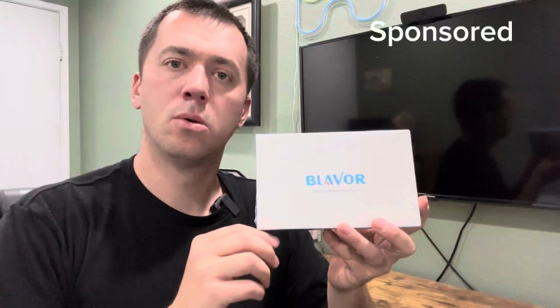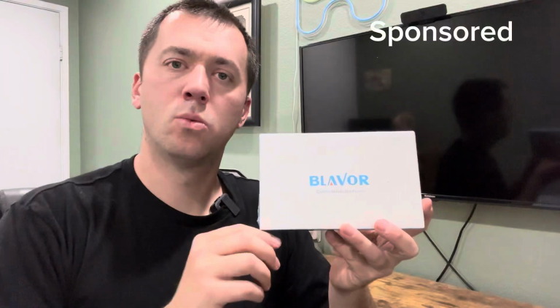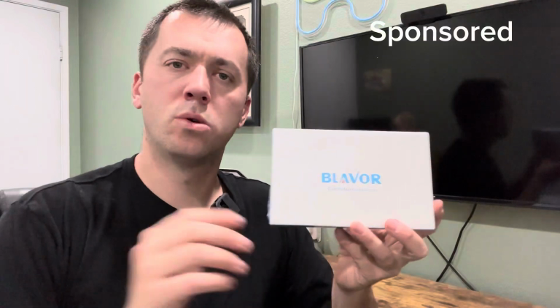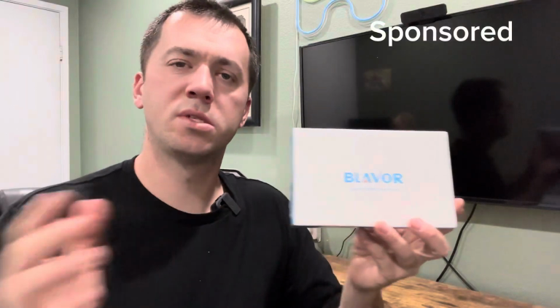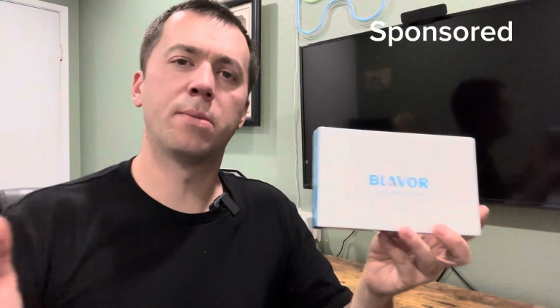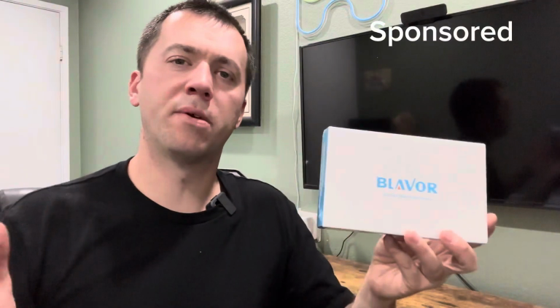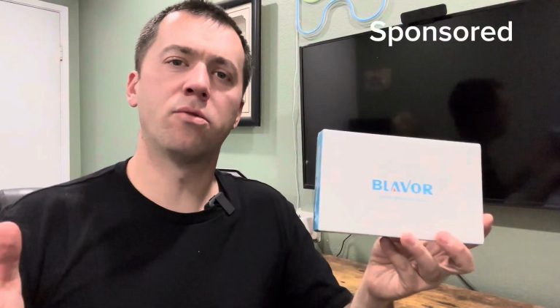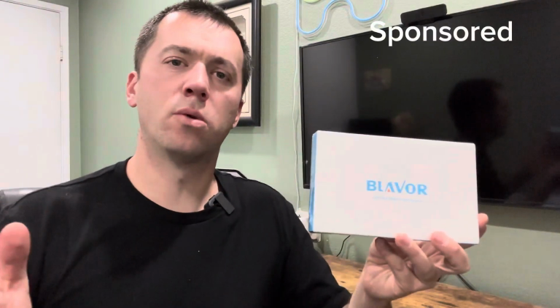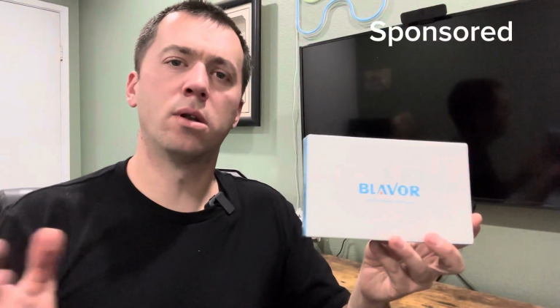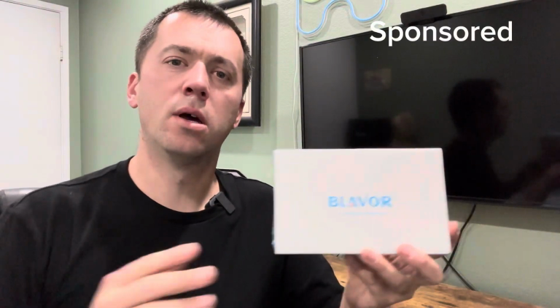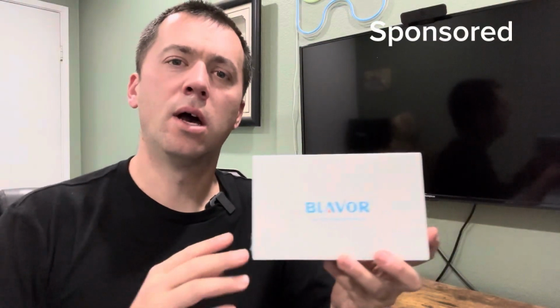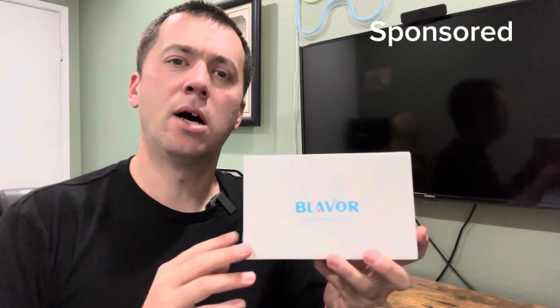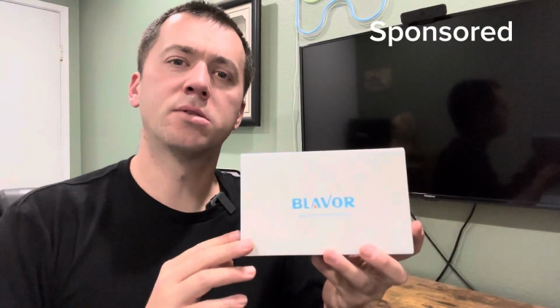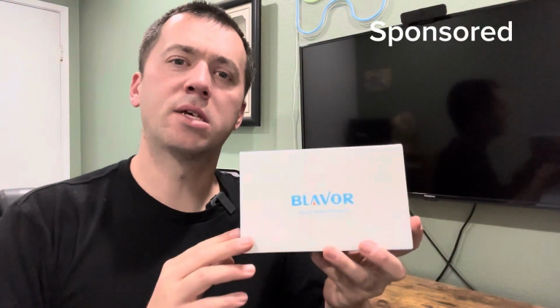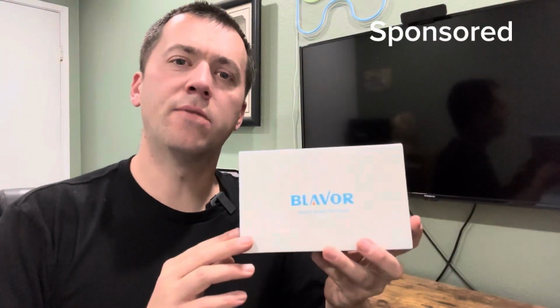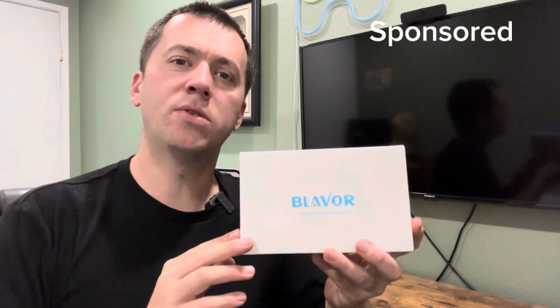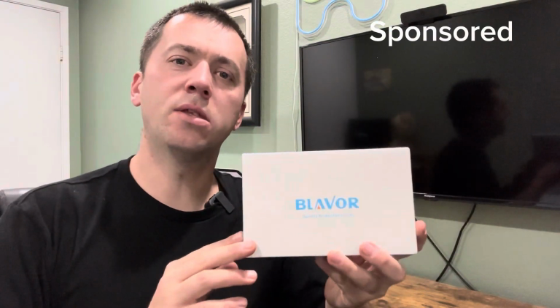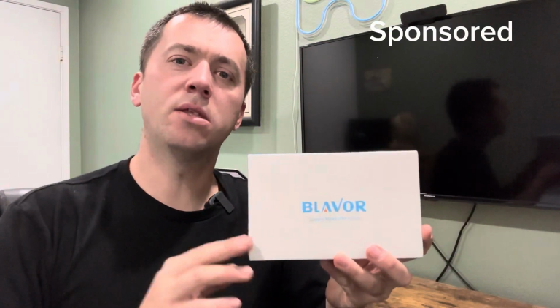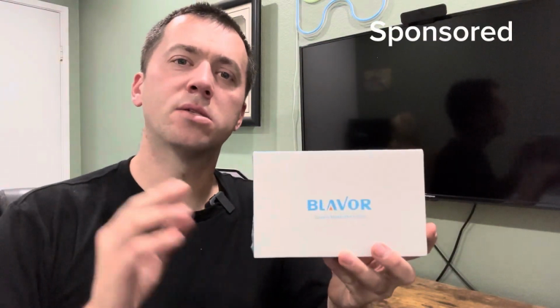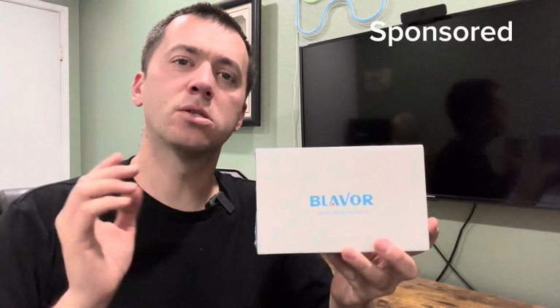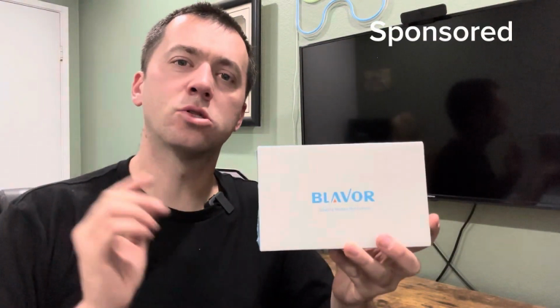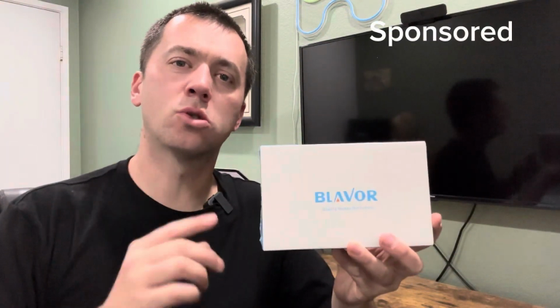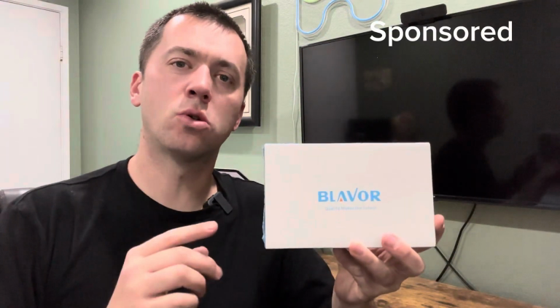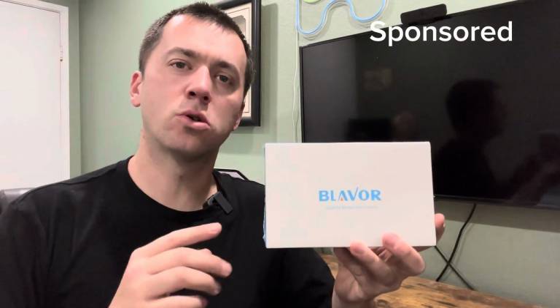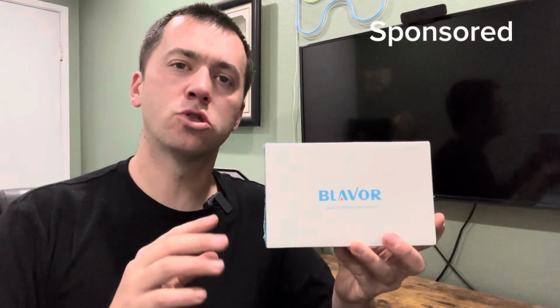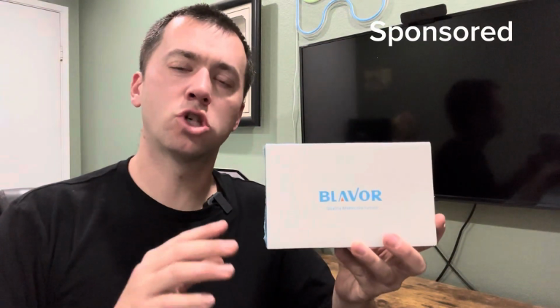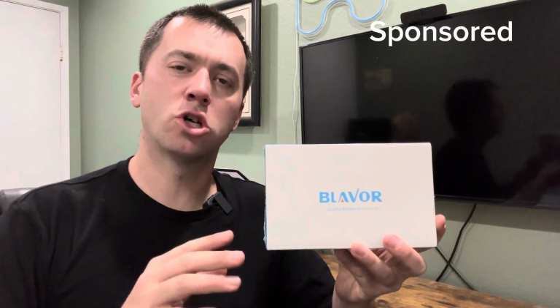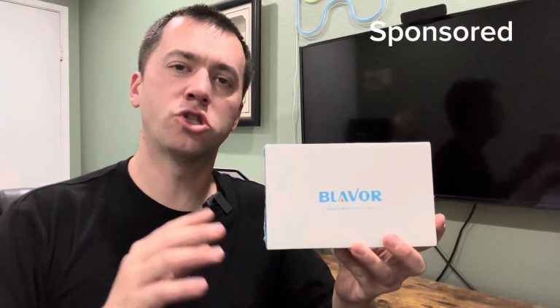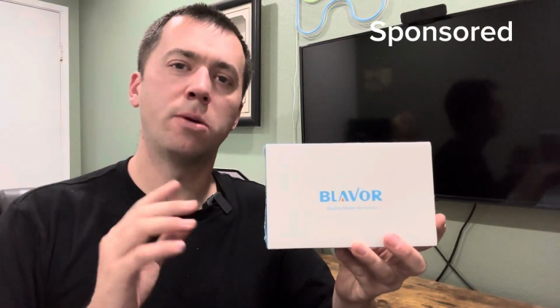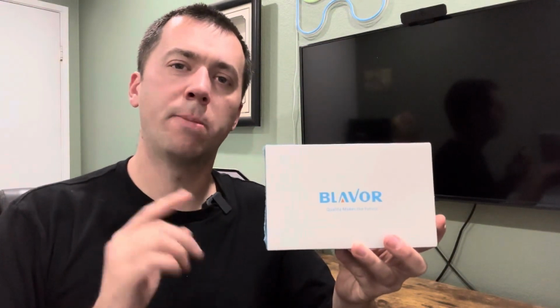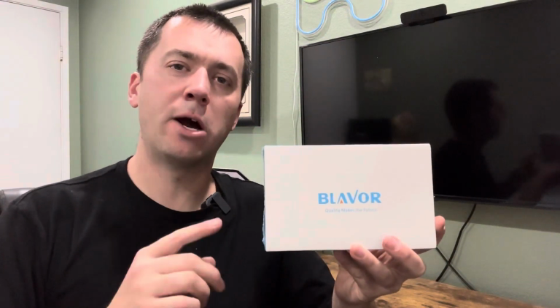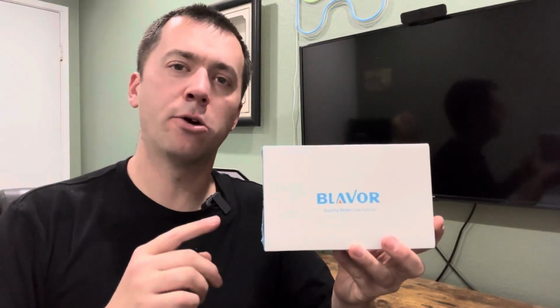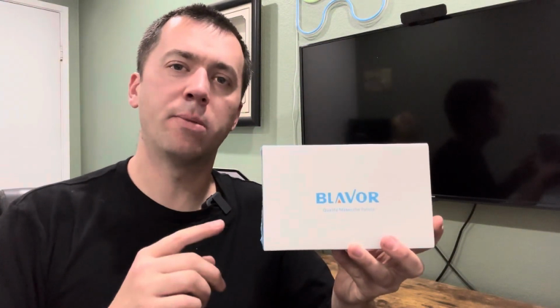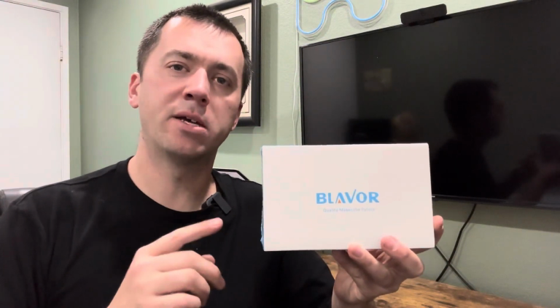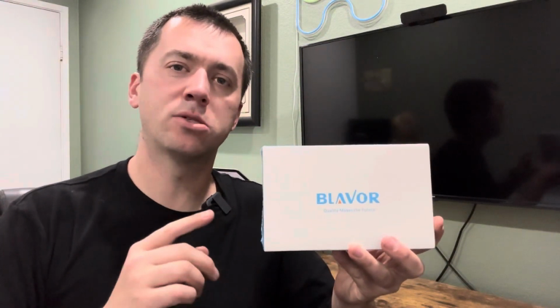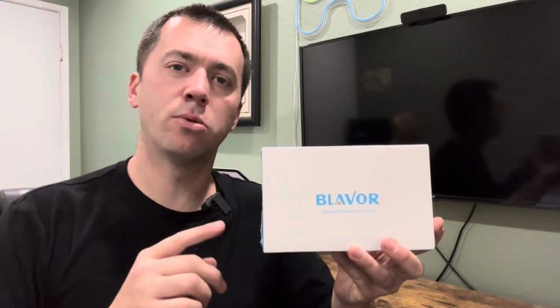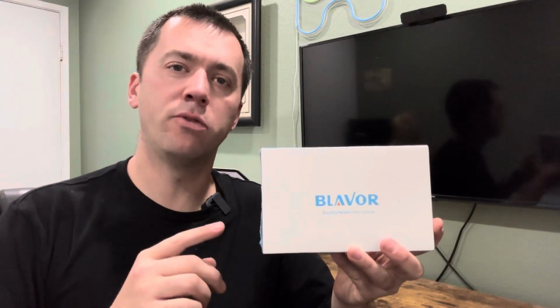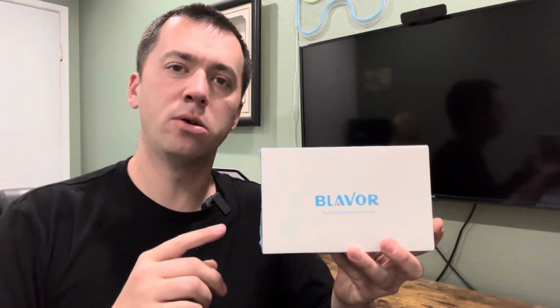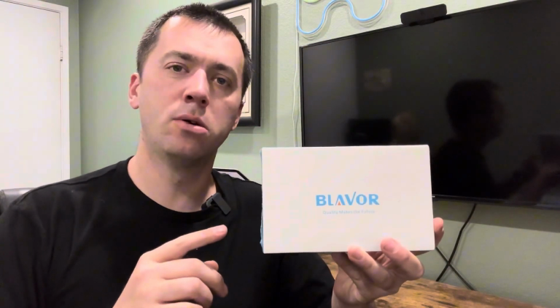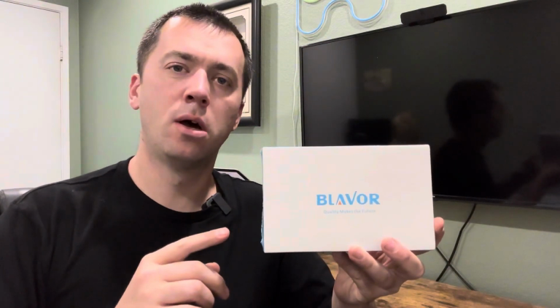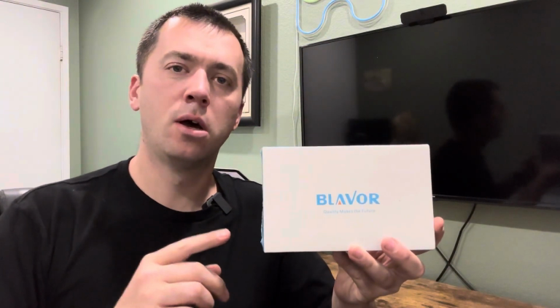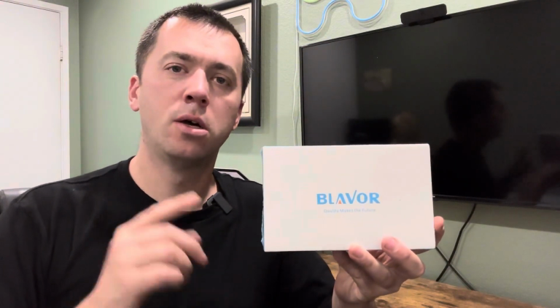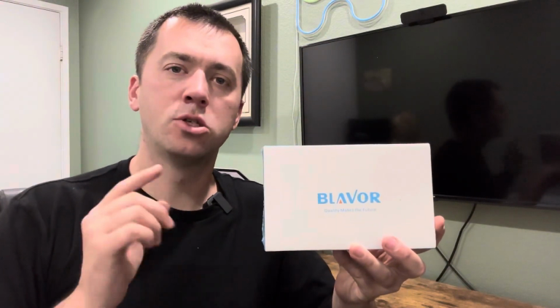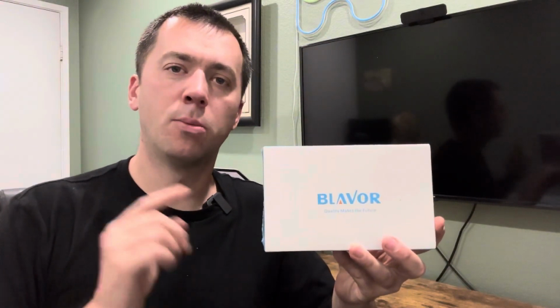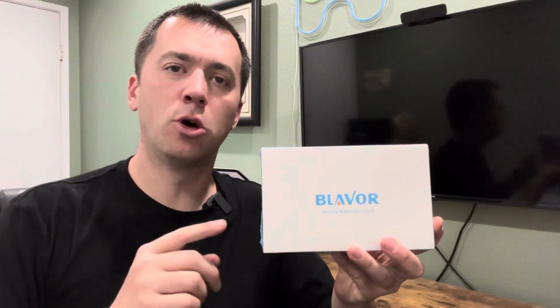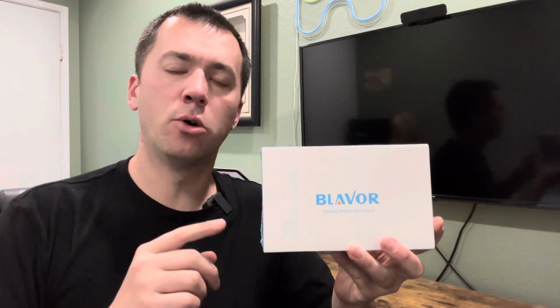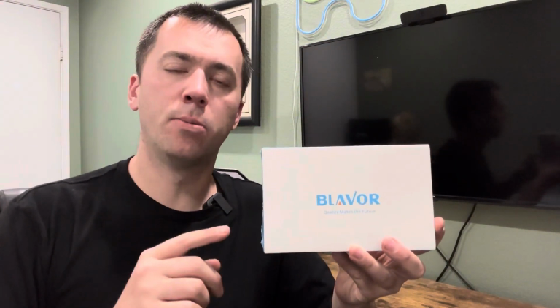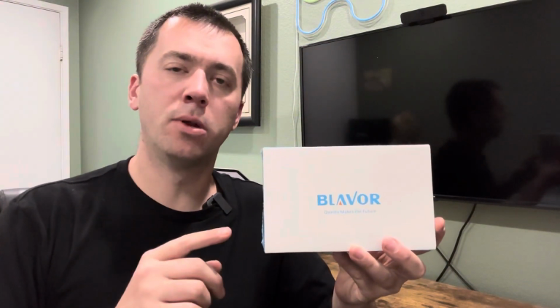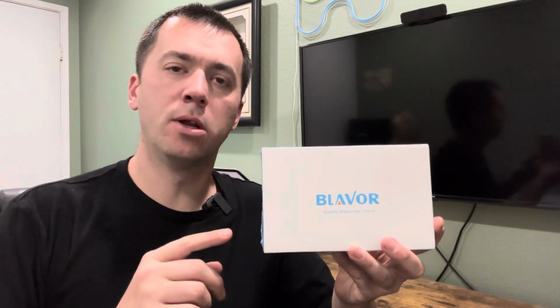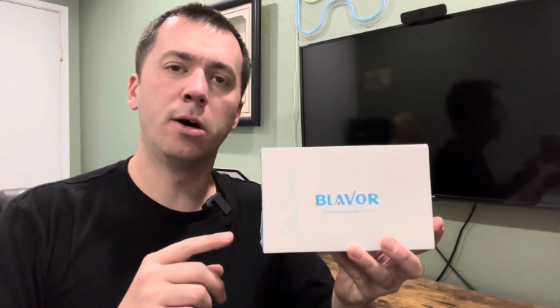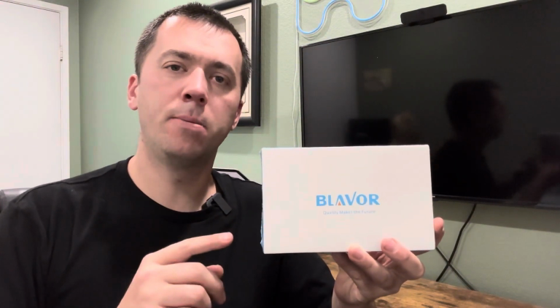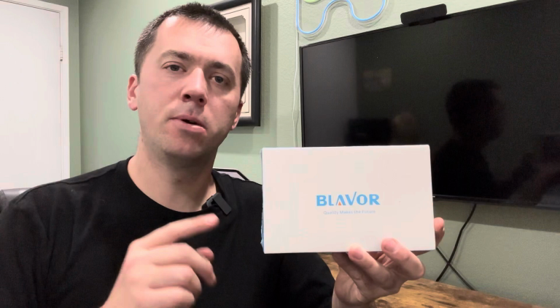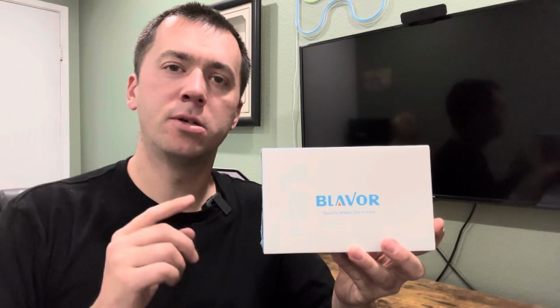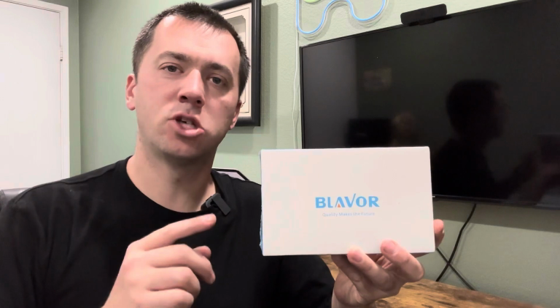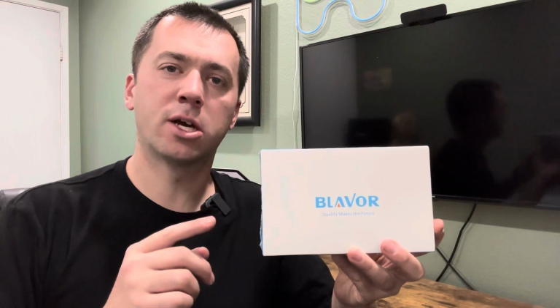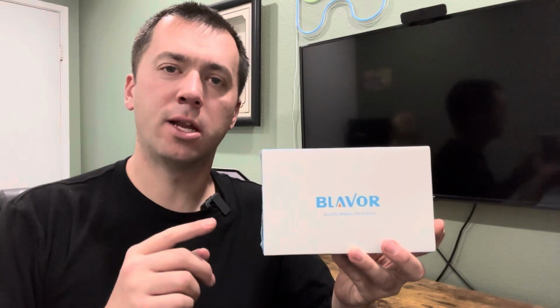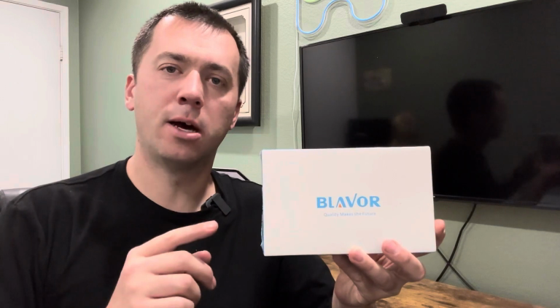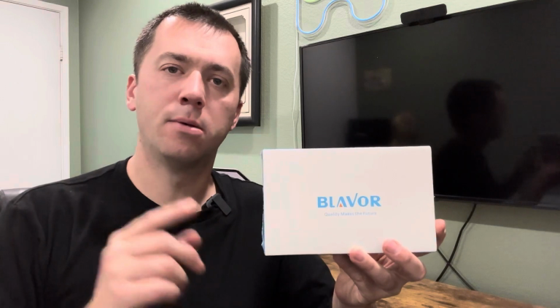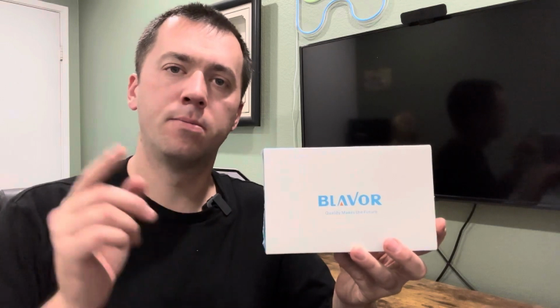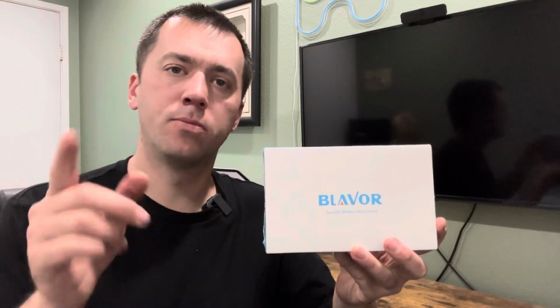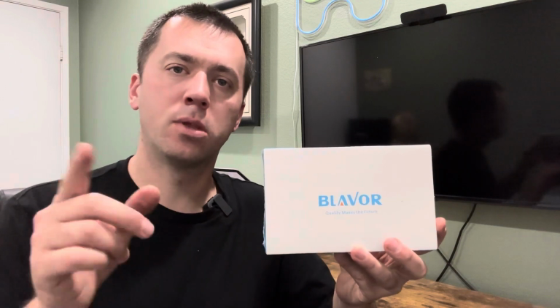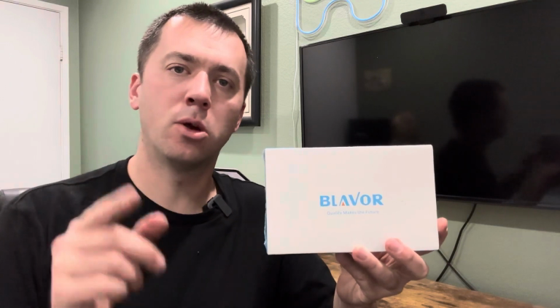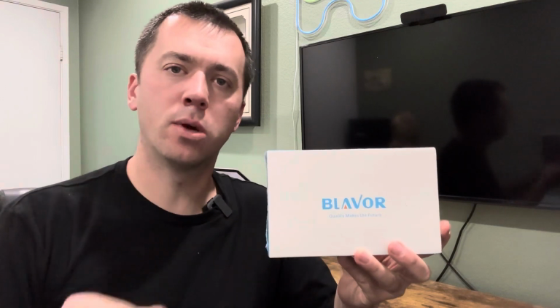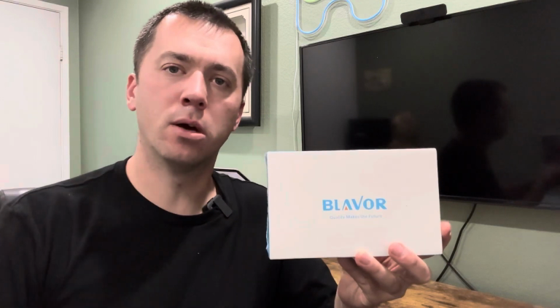What's up everyone, I was gifted this solar charging power bank to review, so I'm going to open it up and check it out. Here we go.